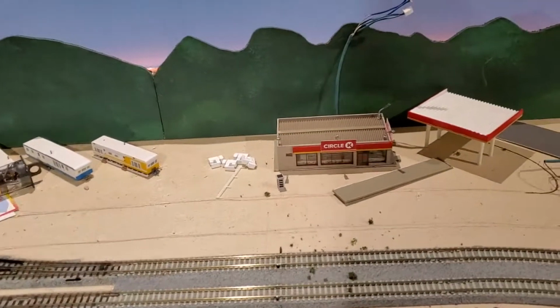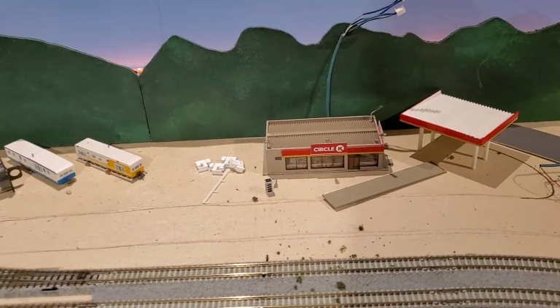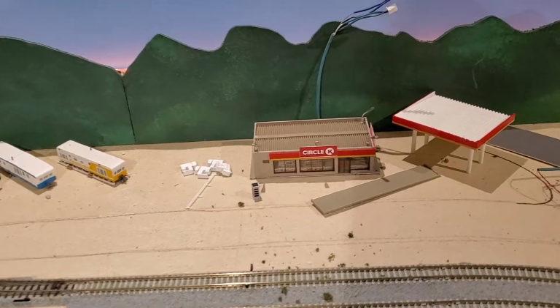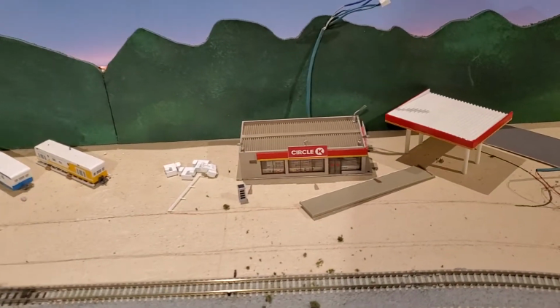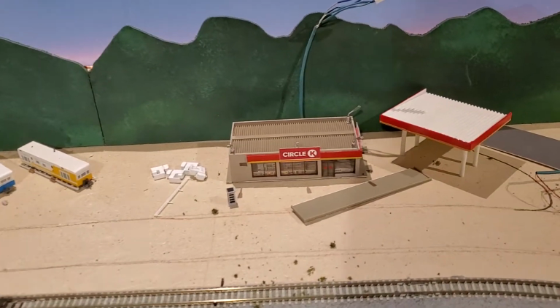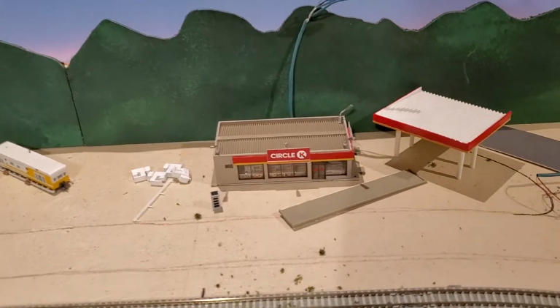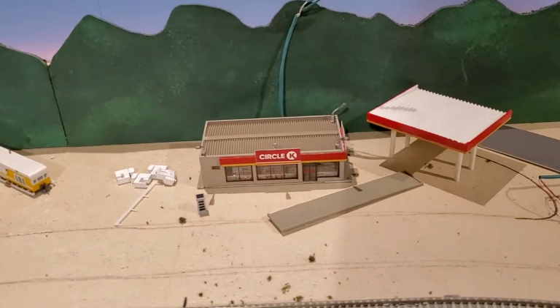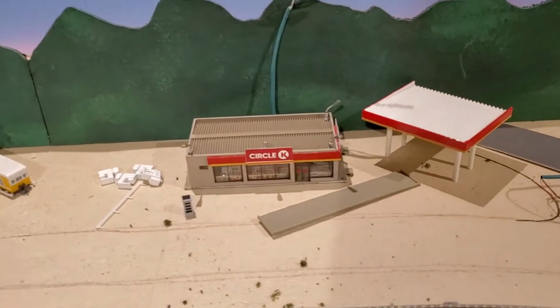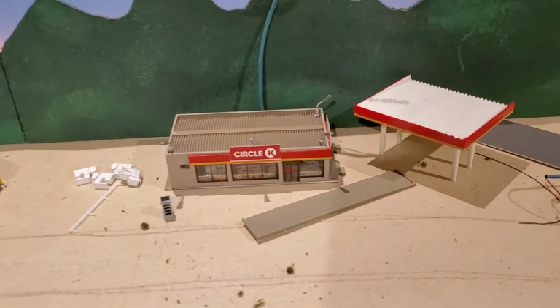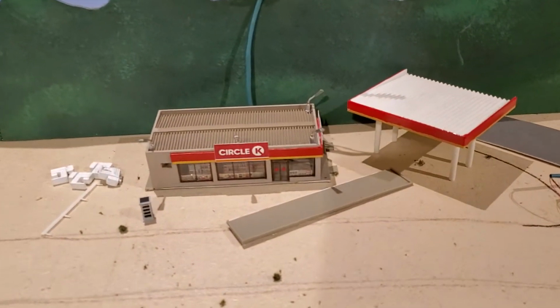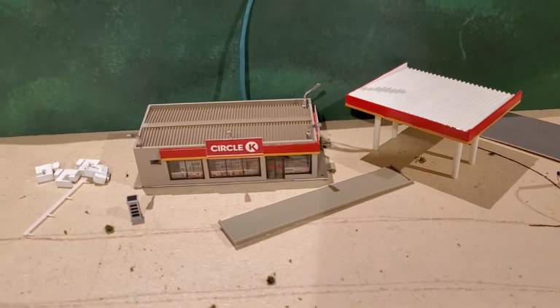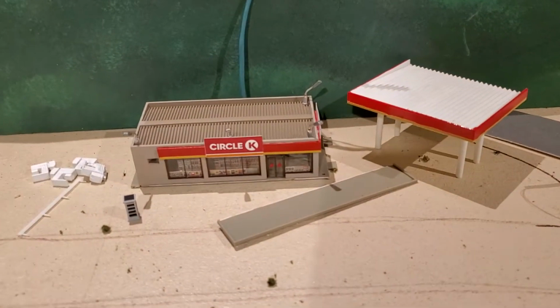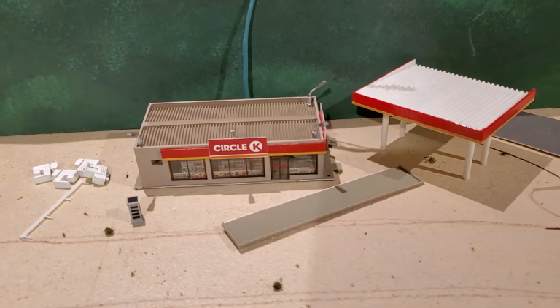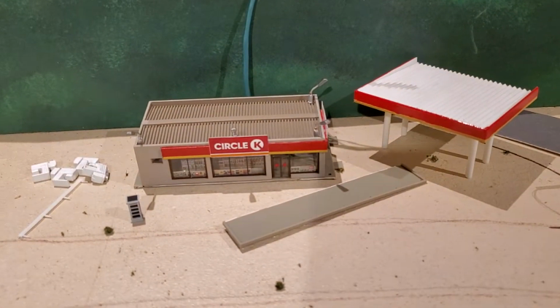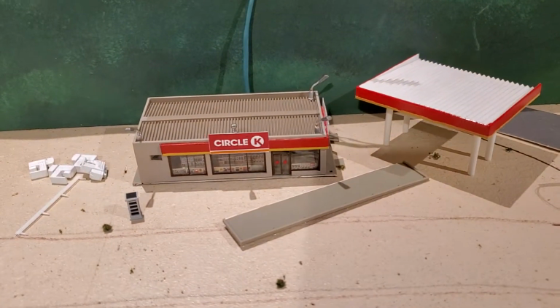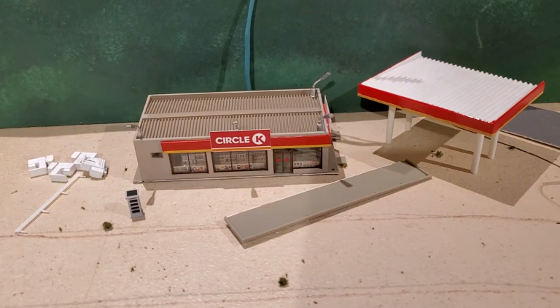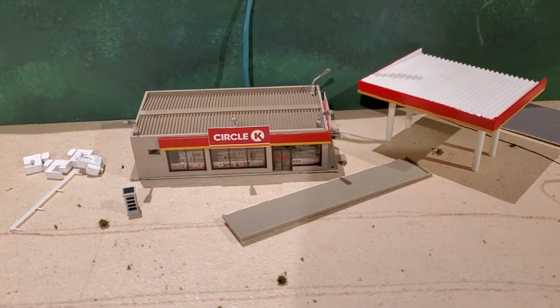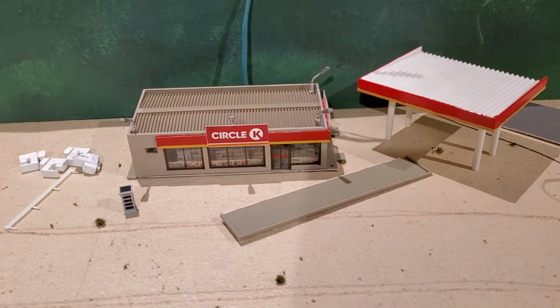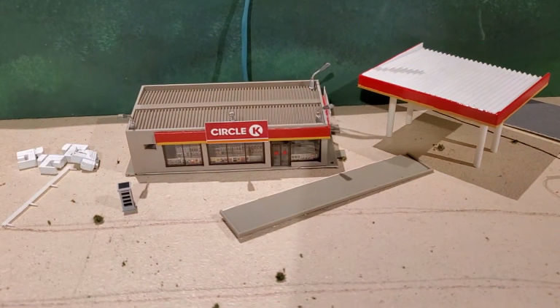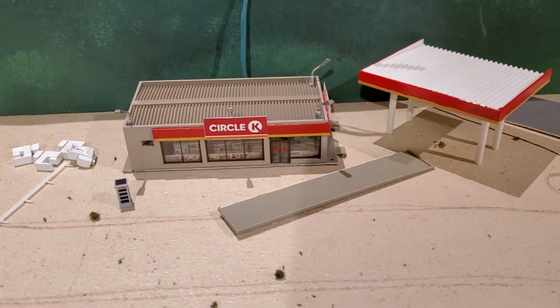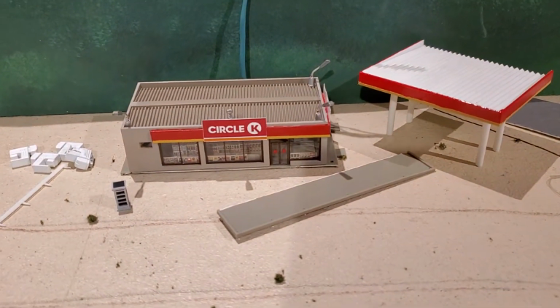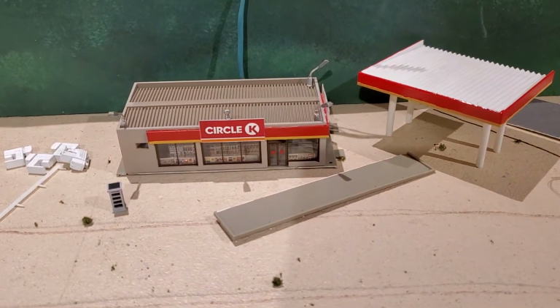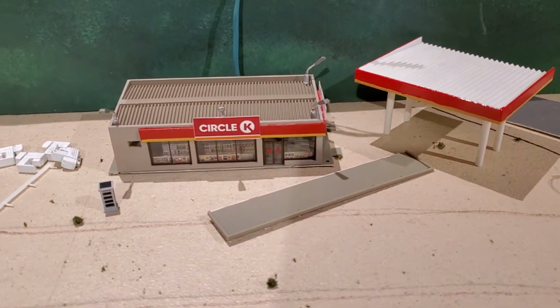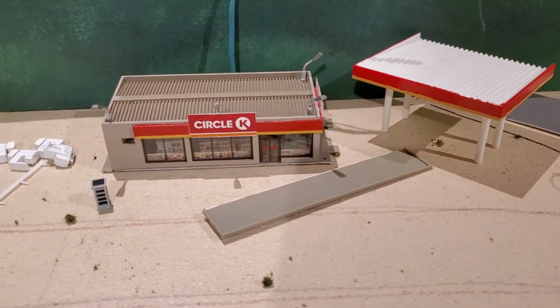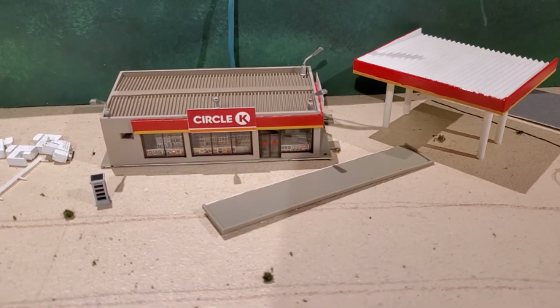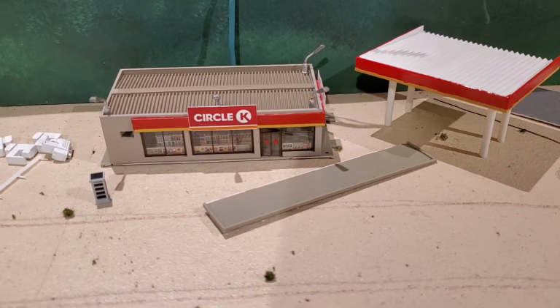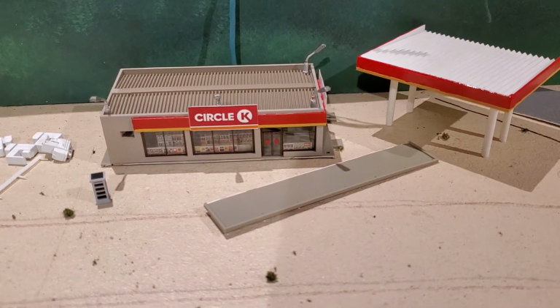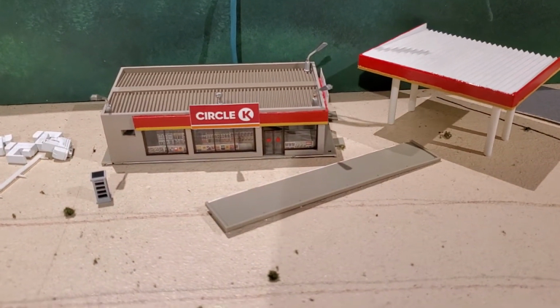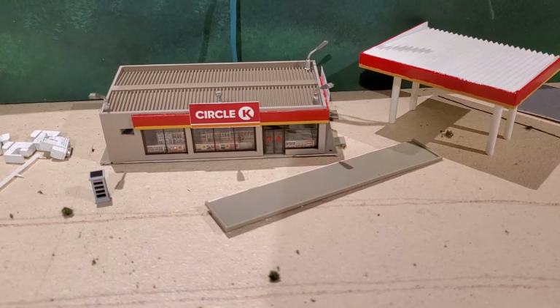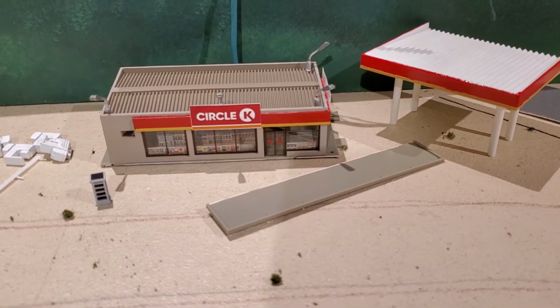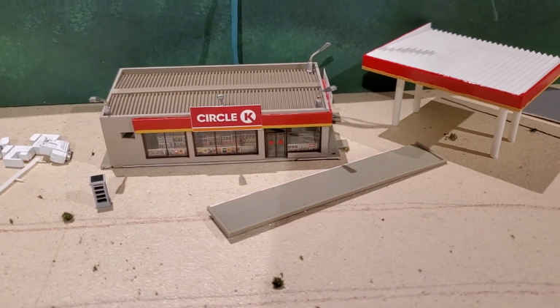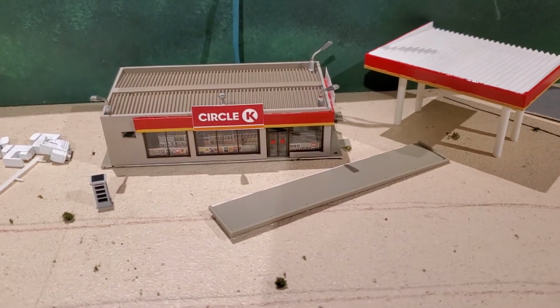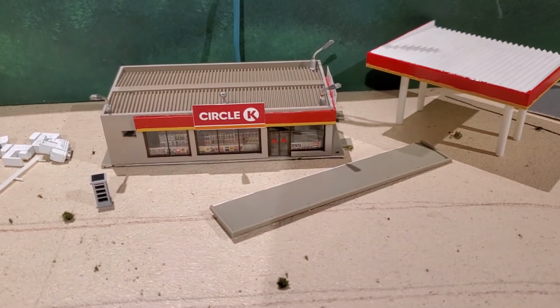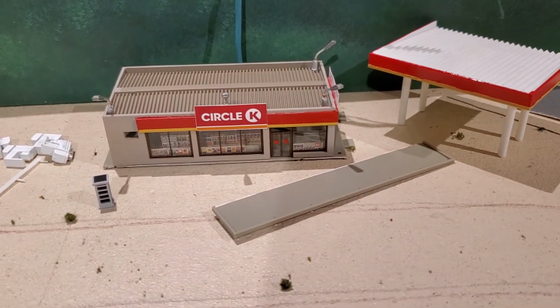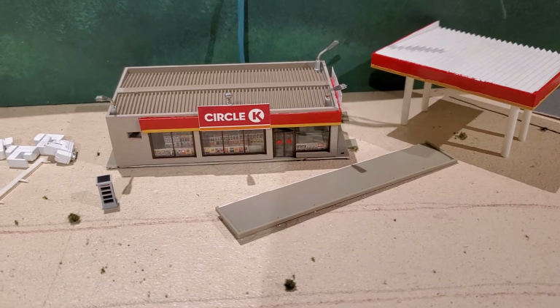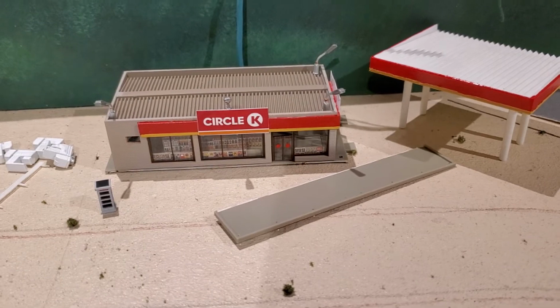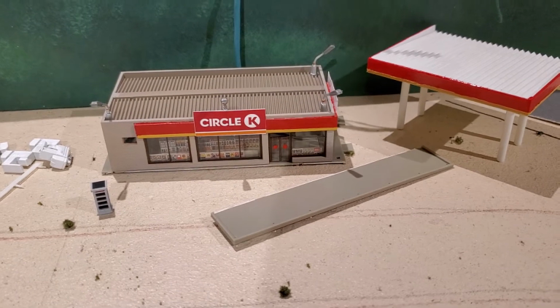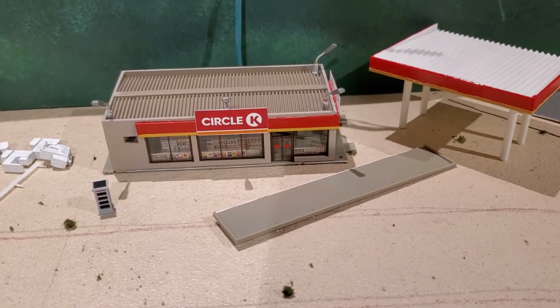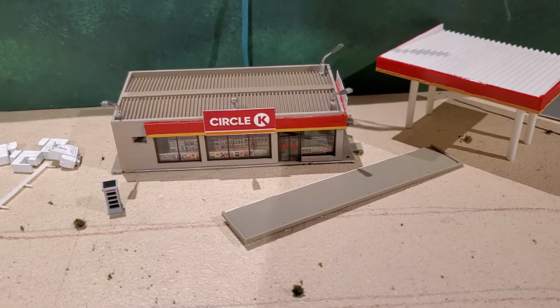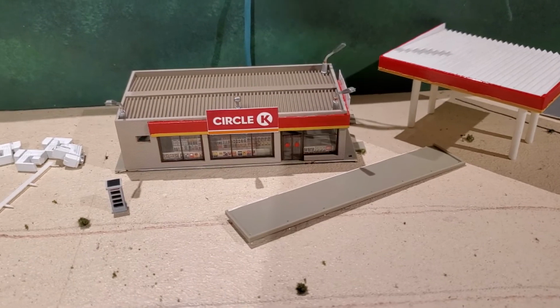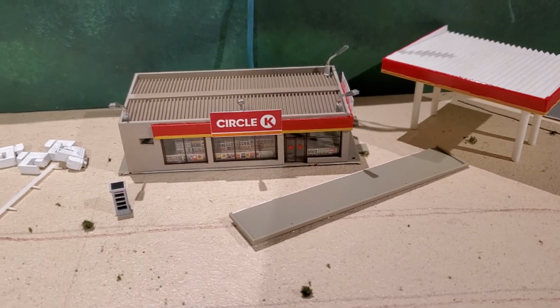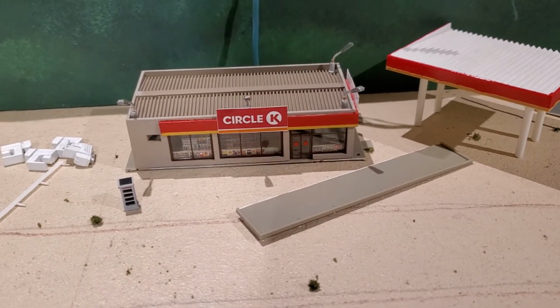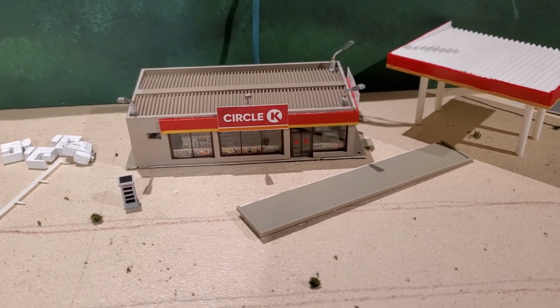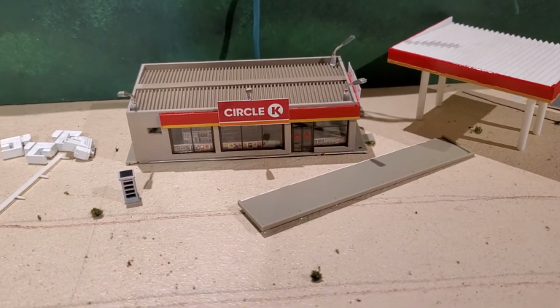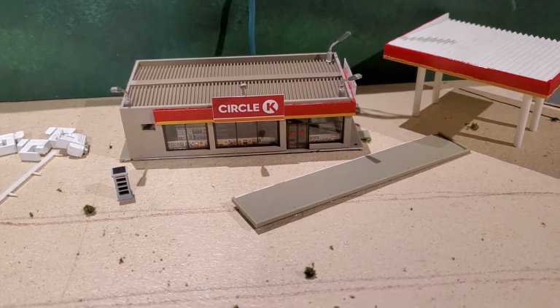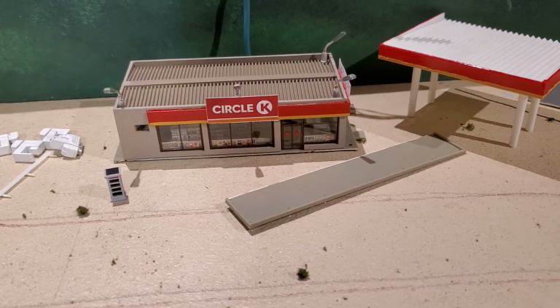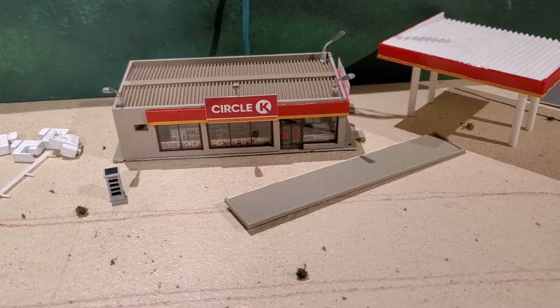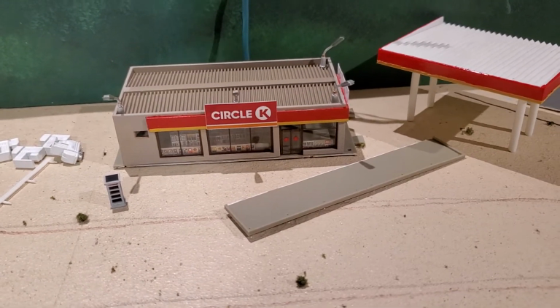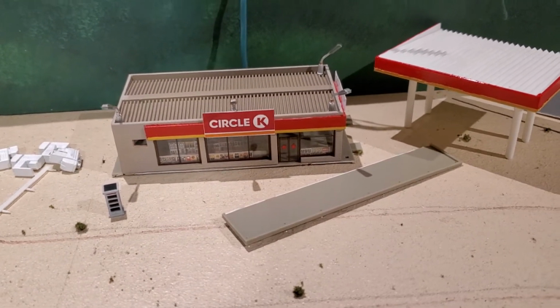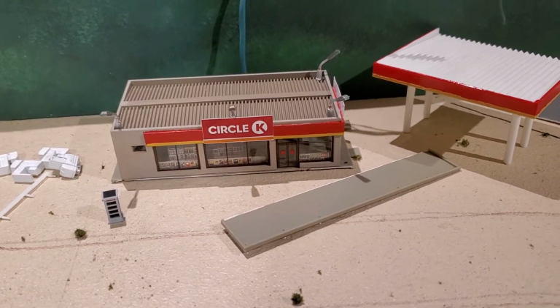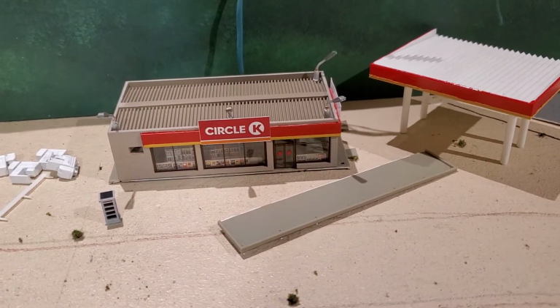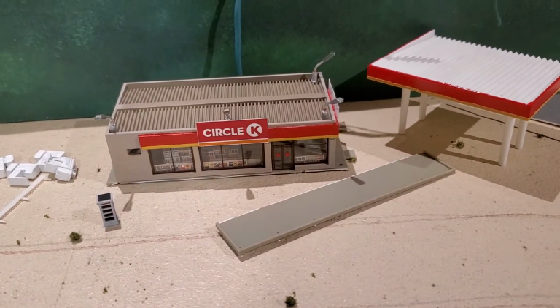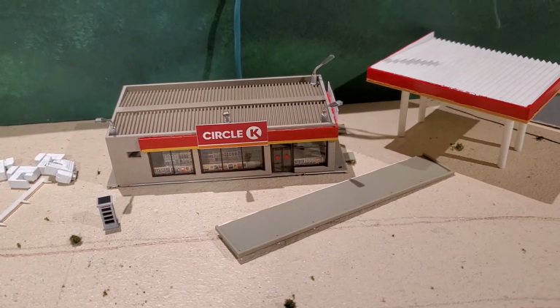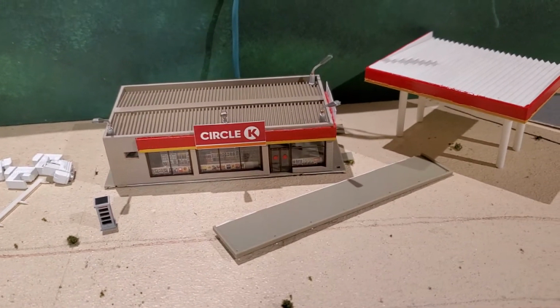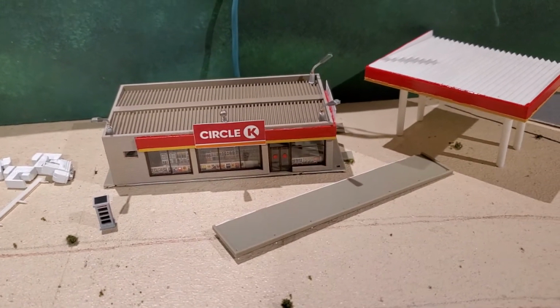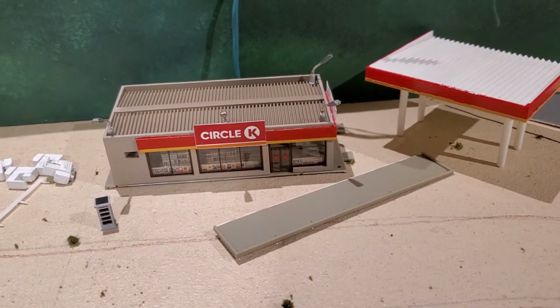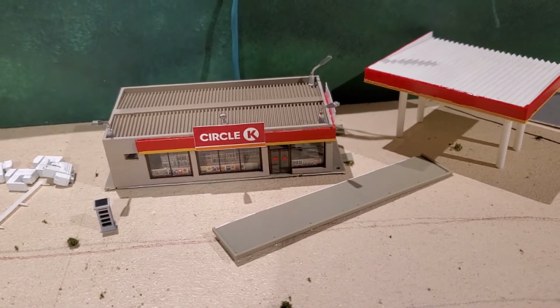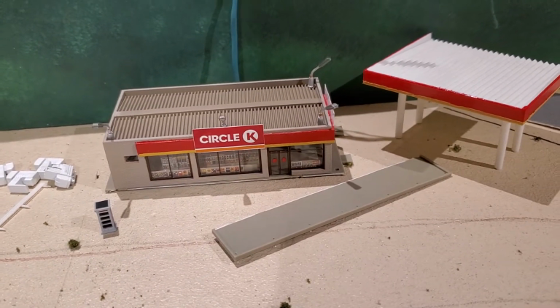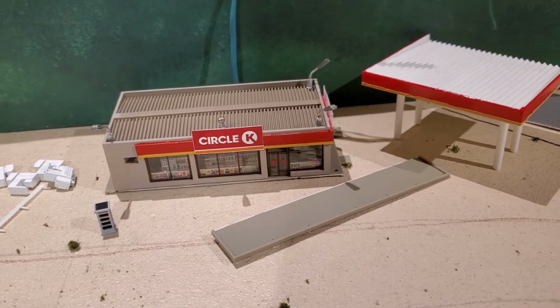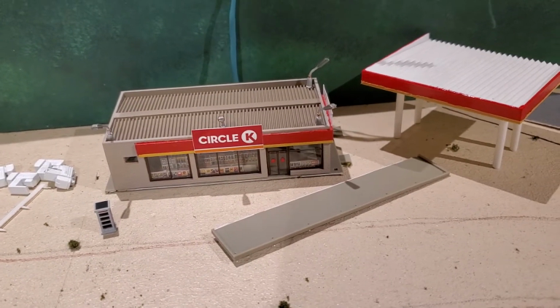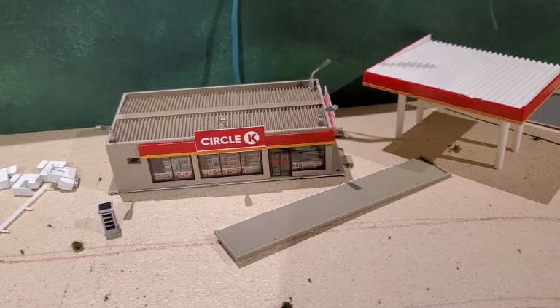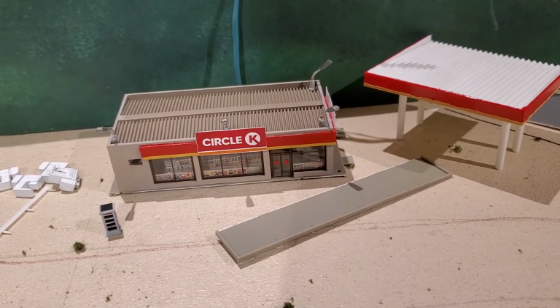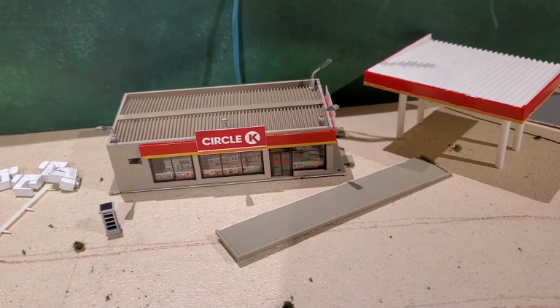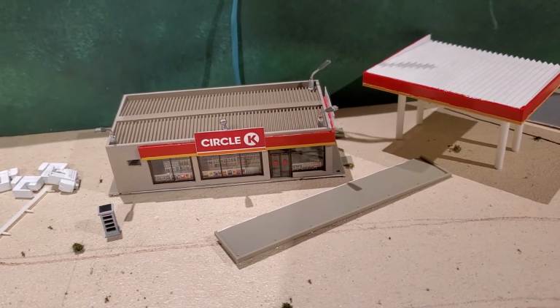We have a Circle K, and as you can see there is a phone booth — so you know where that's going: Bill and Ted's Excellent Adventure.